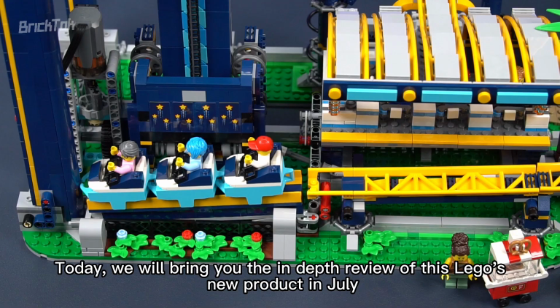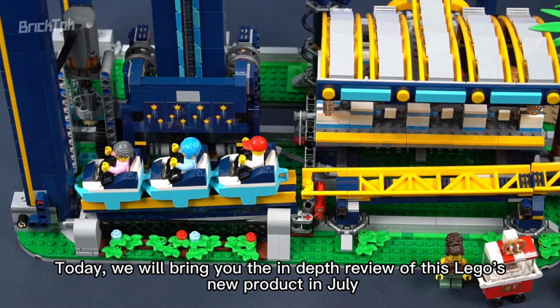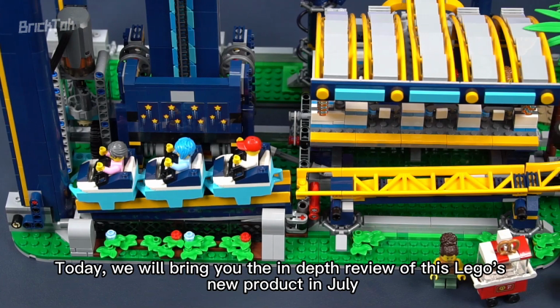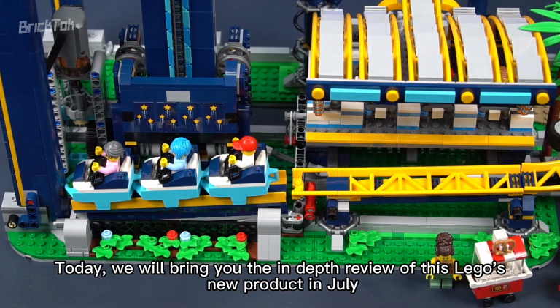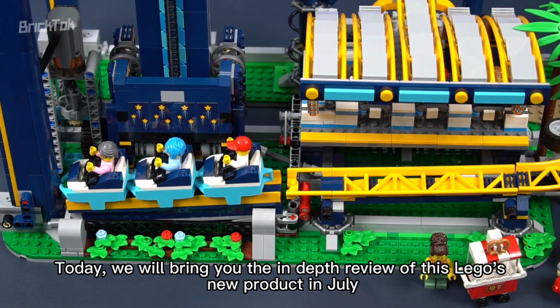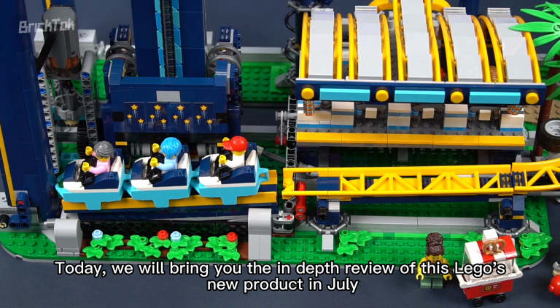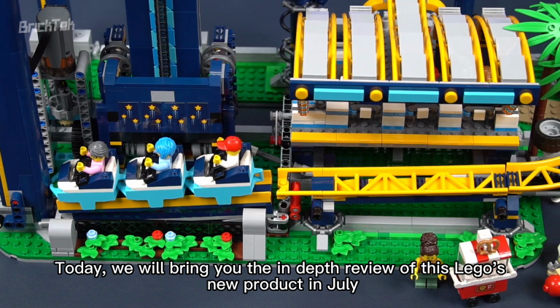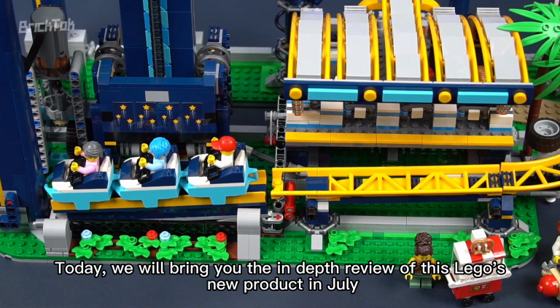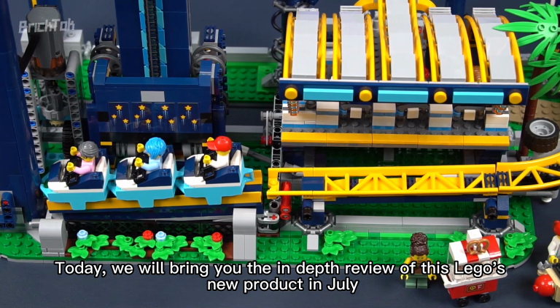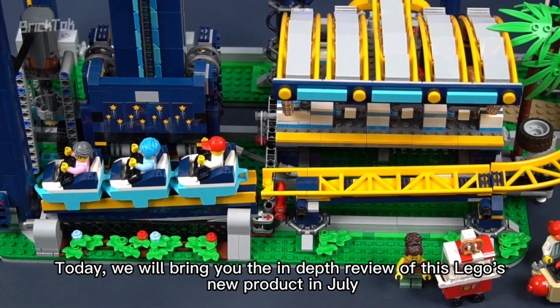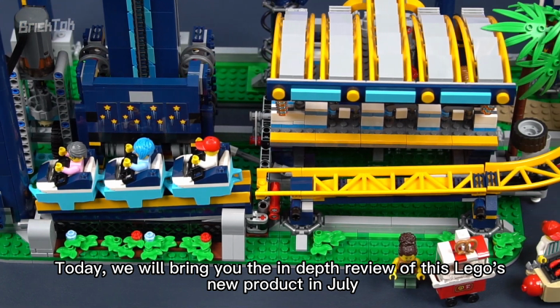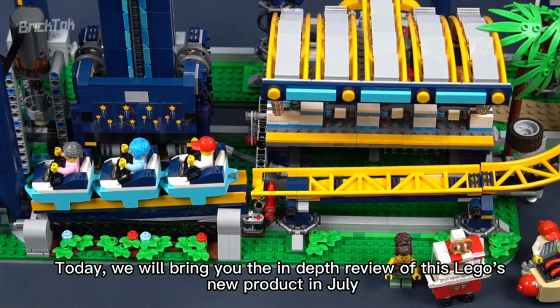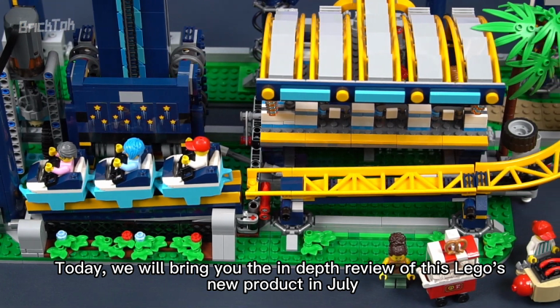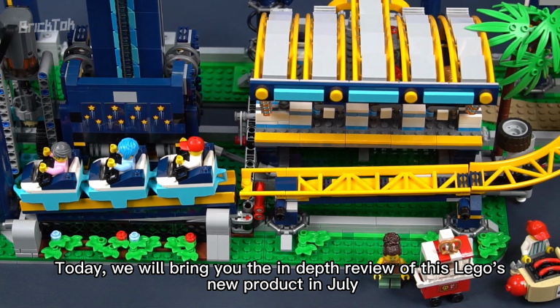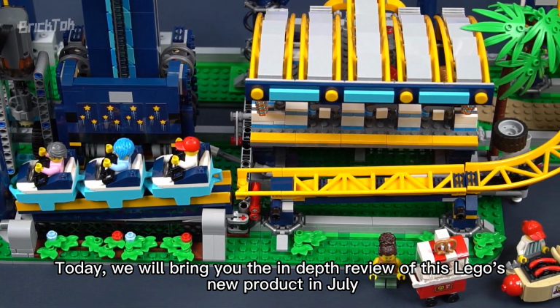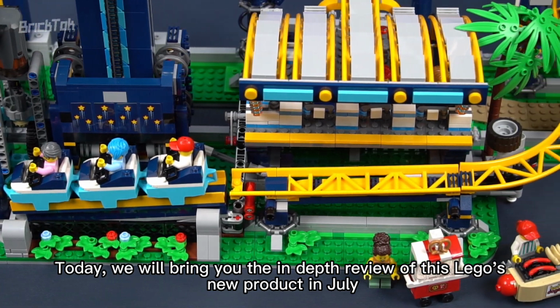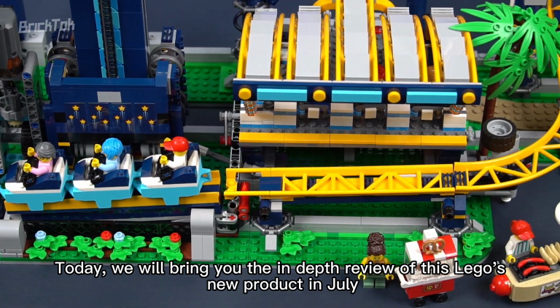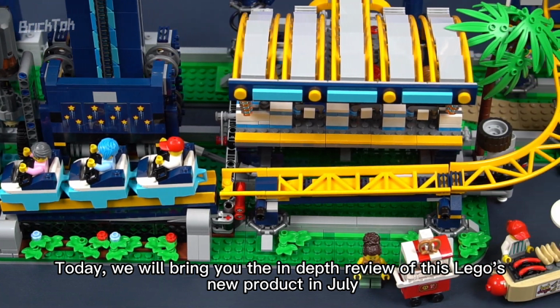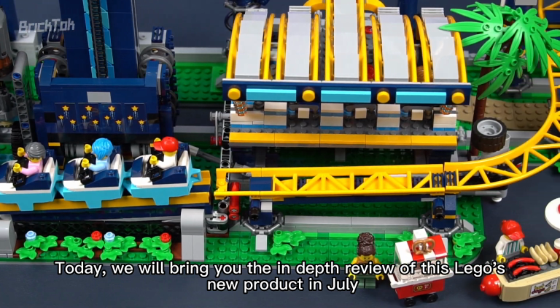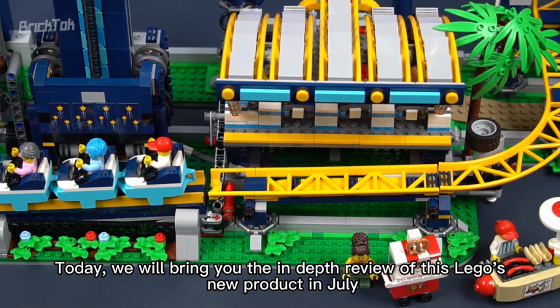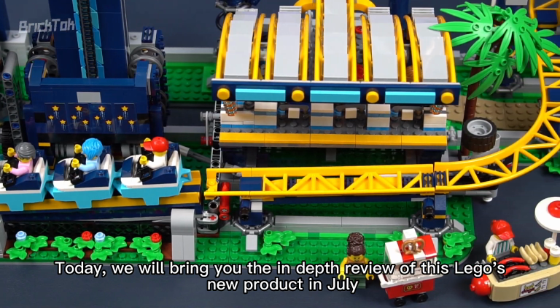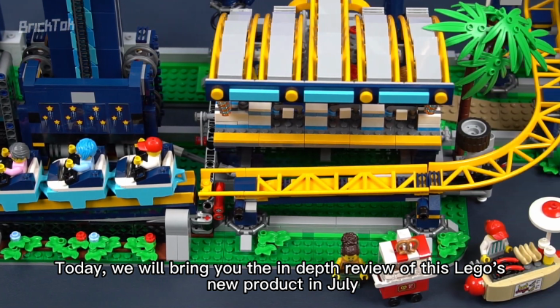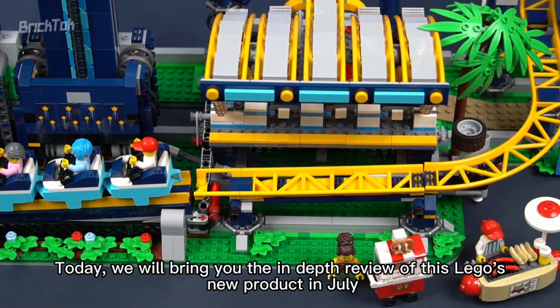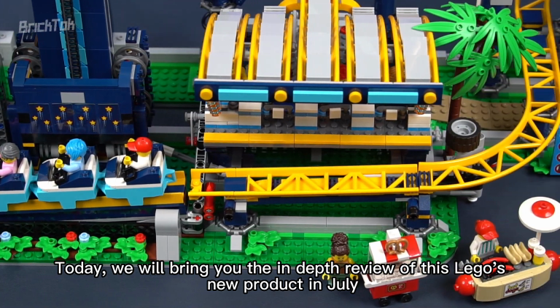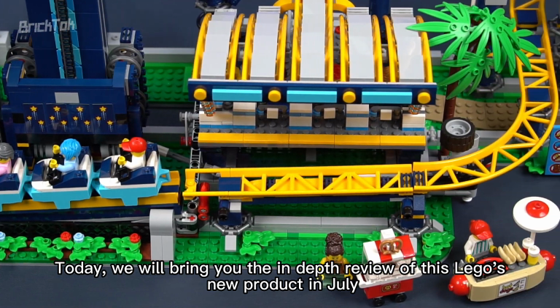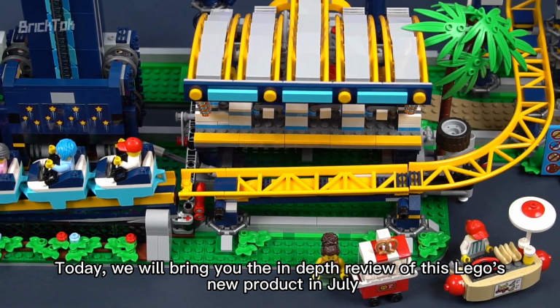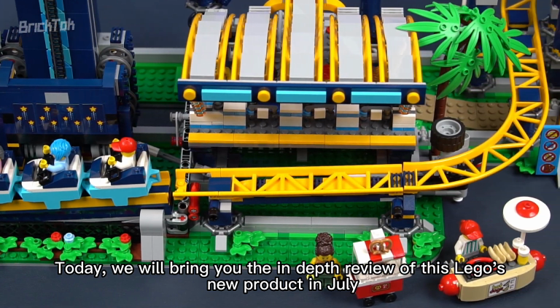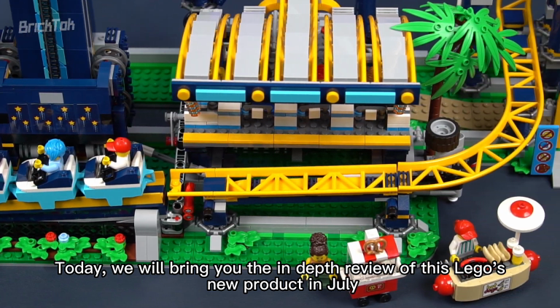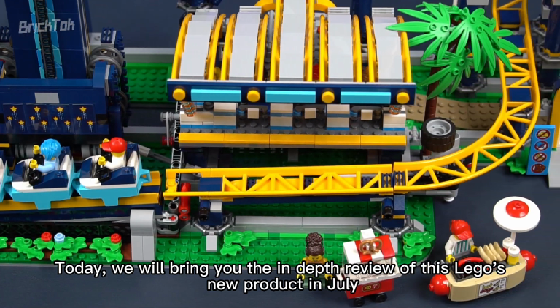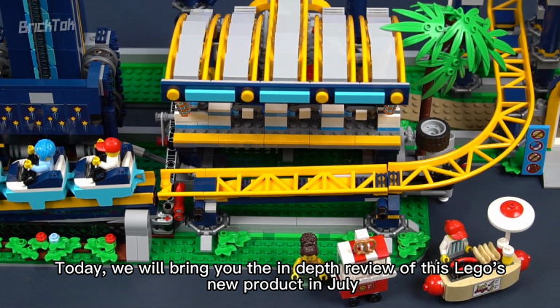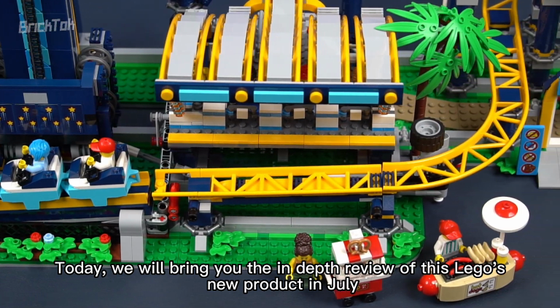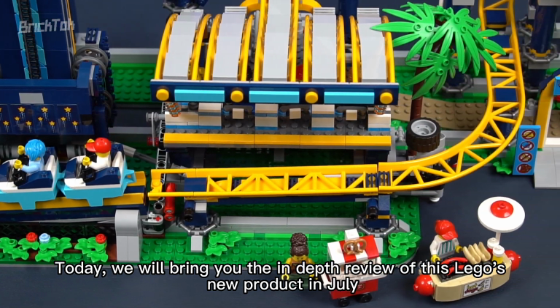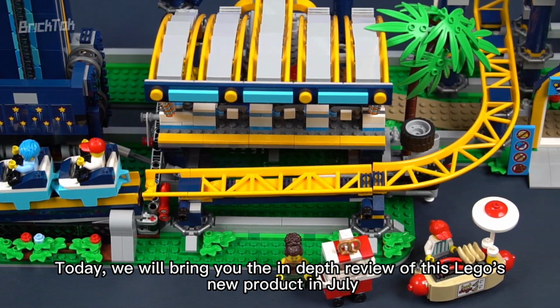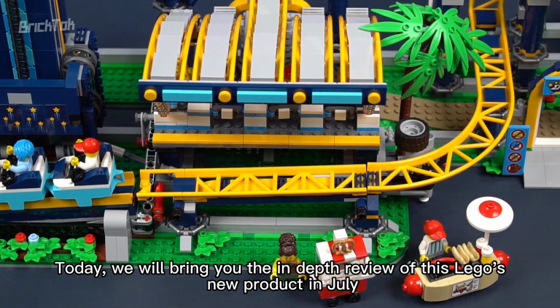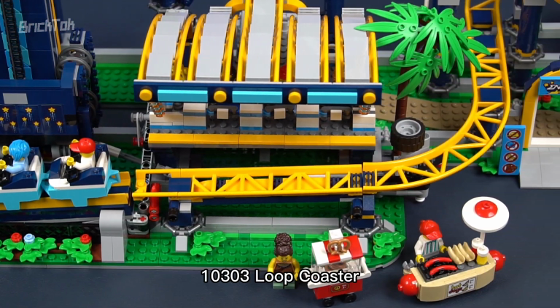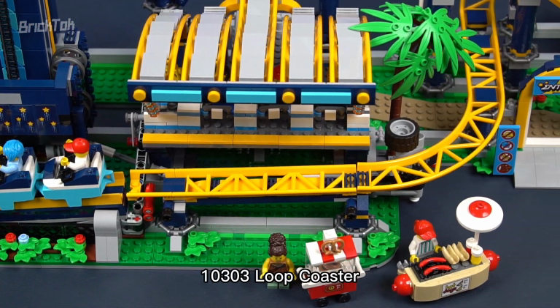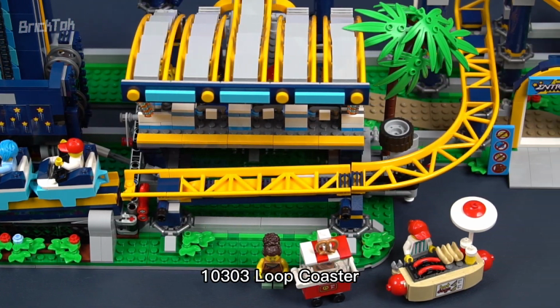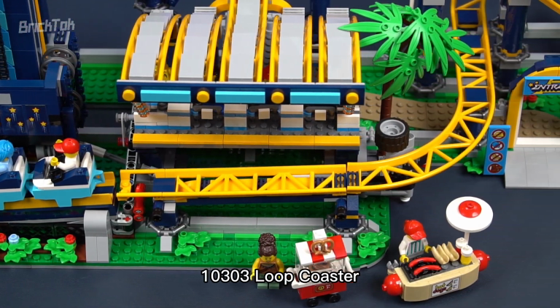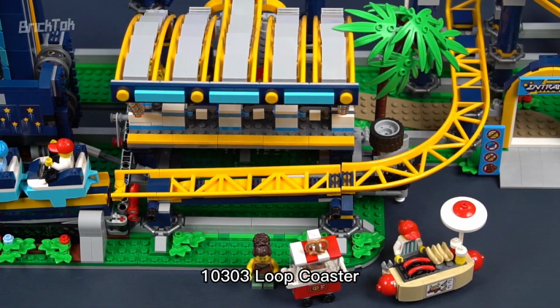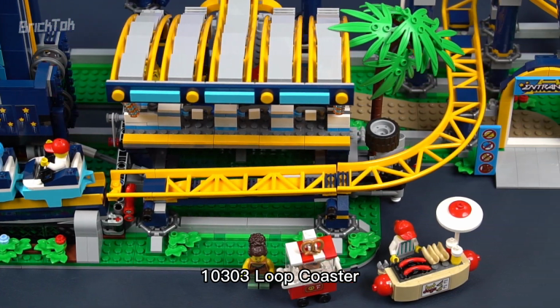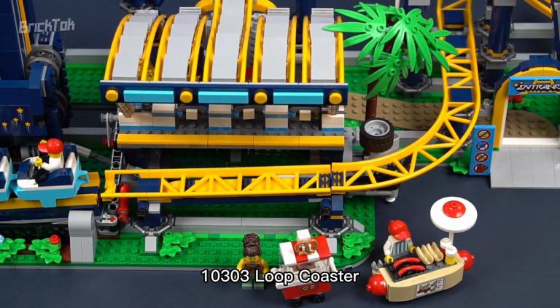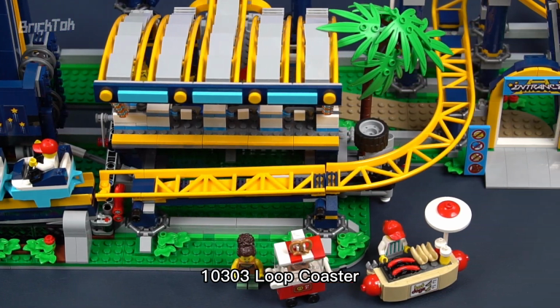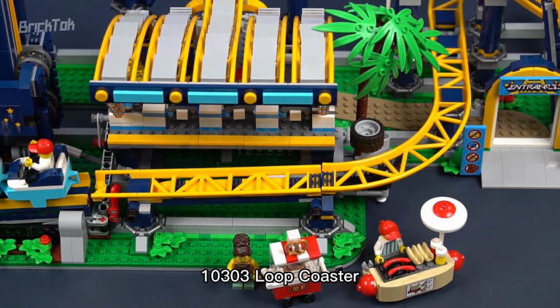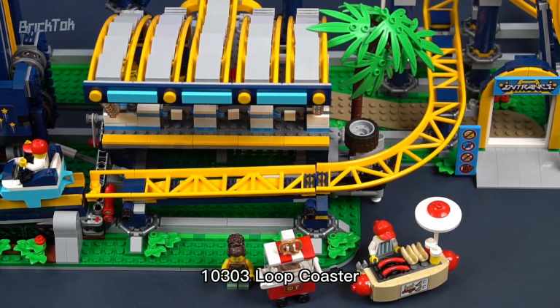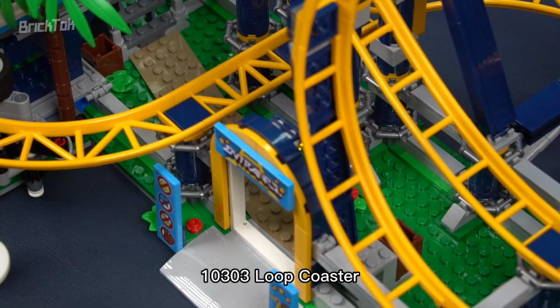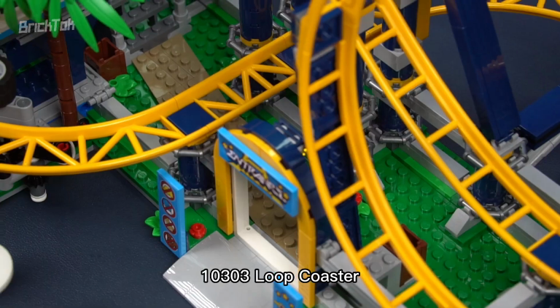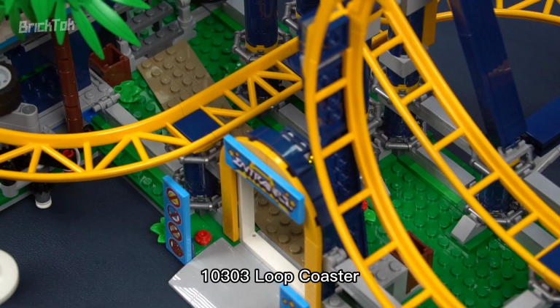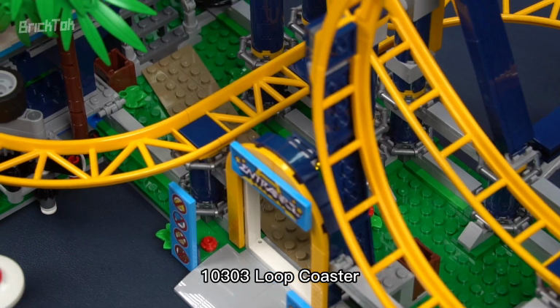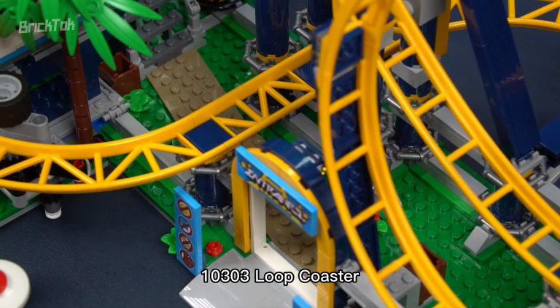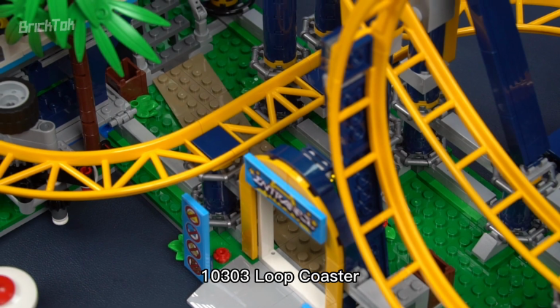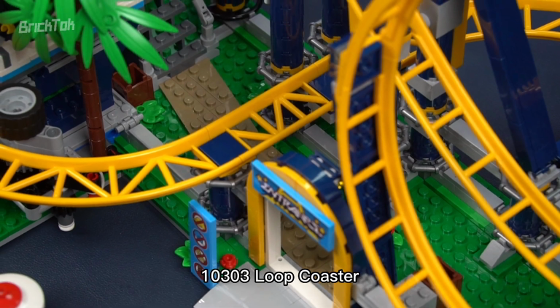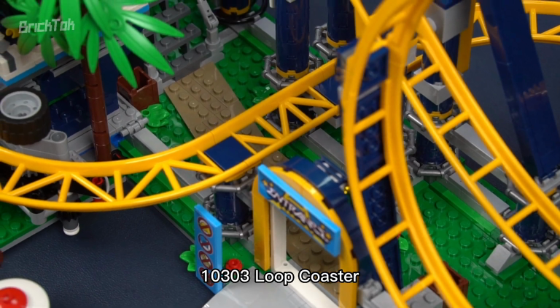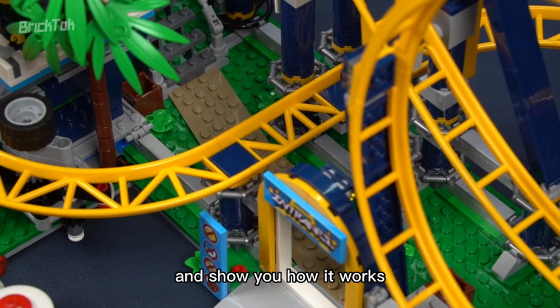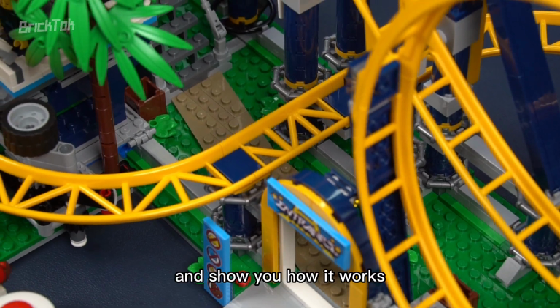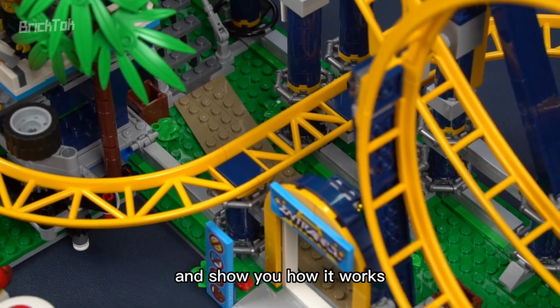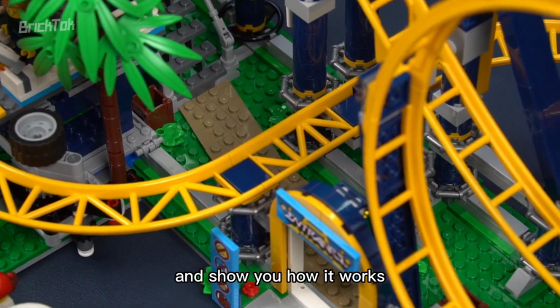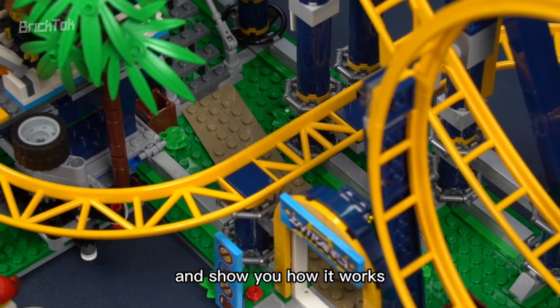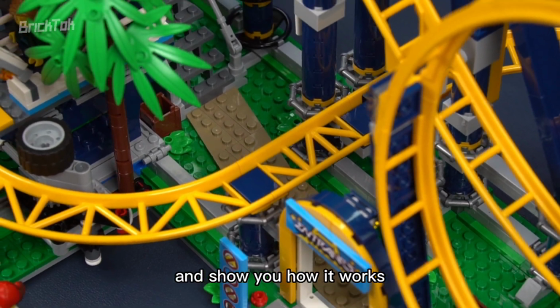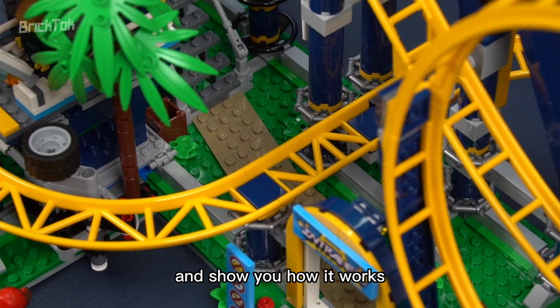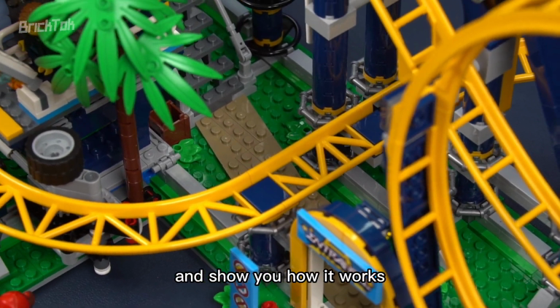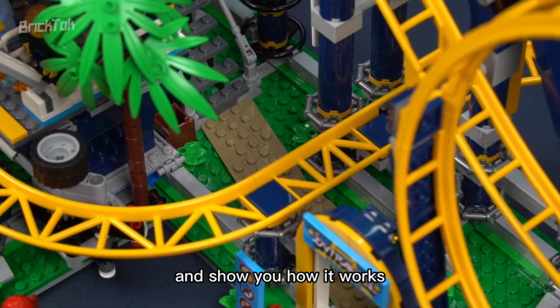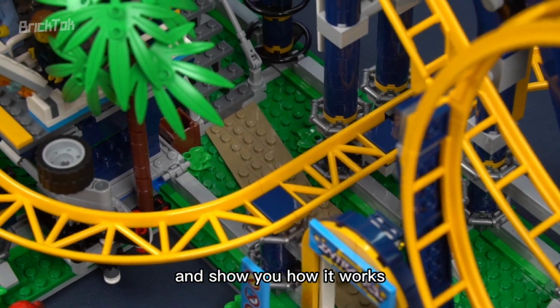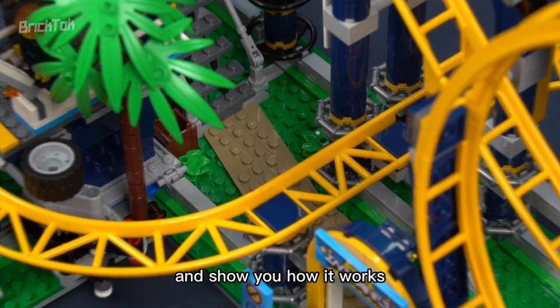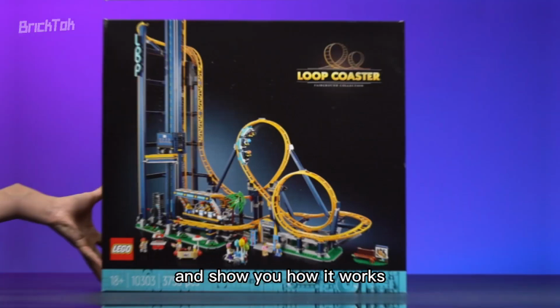Today, we will bring you the in-depth review of this LEGO new product, set 10303 Loop Coaster, and show you how it works.